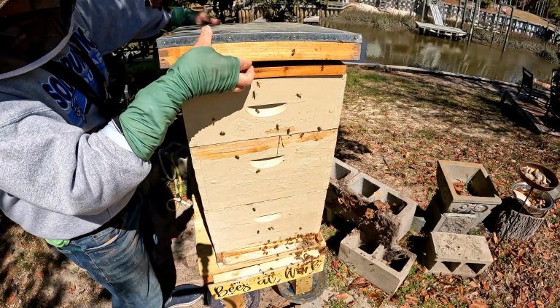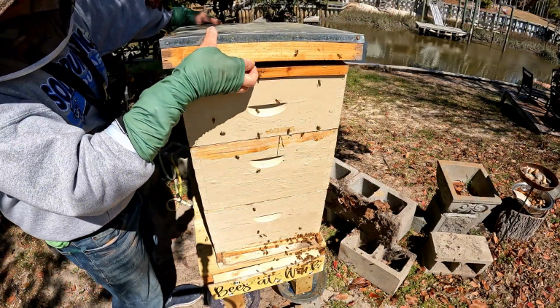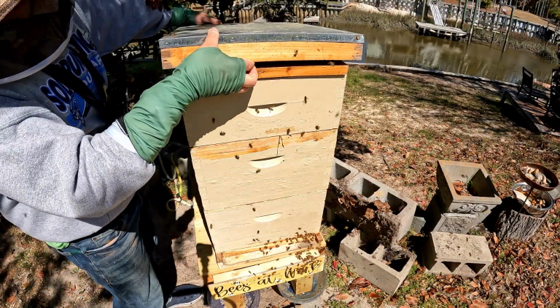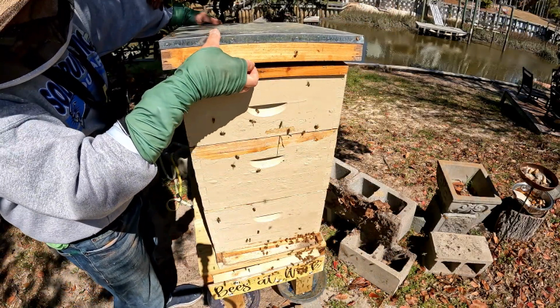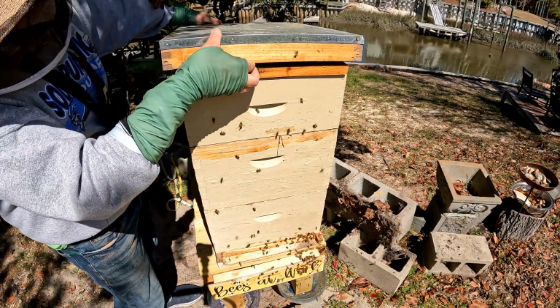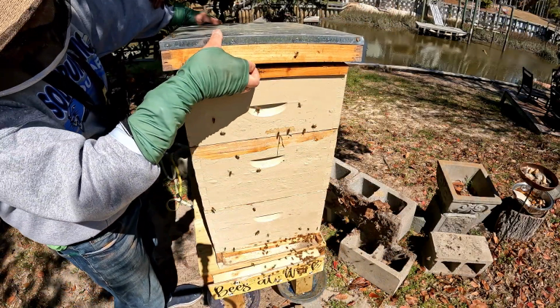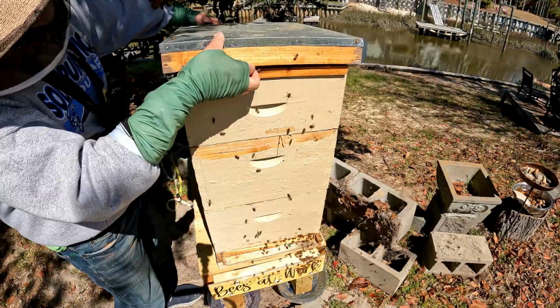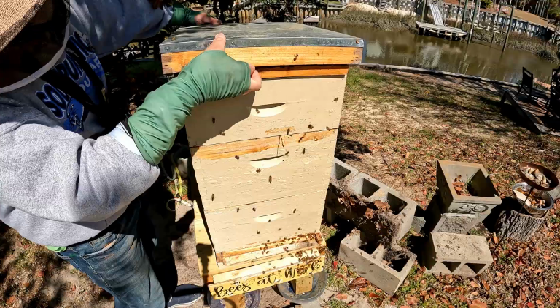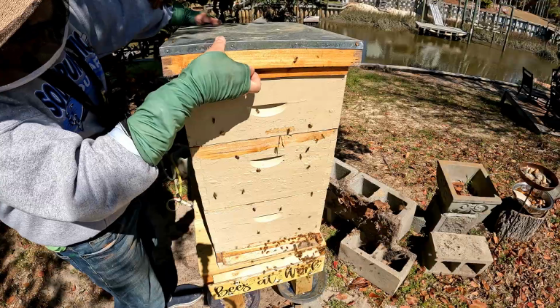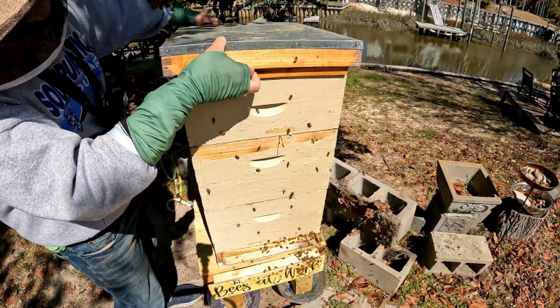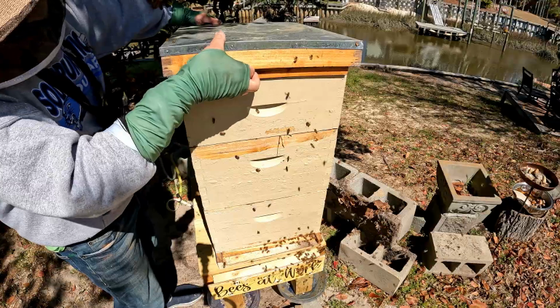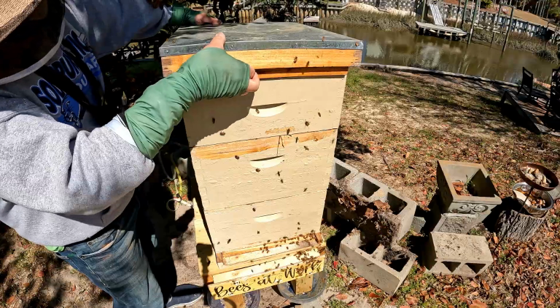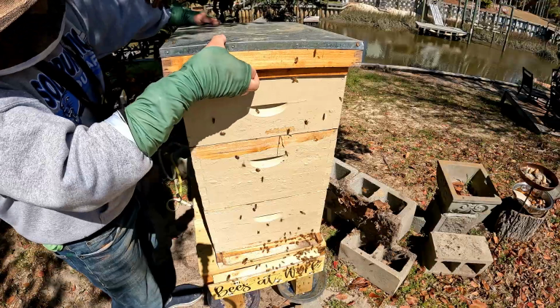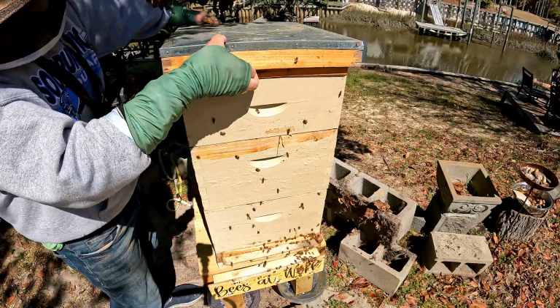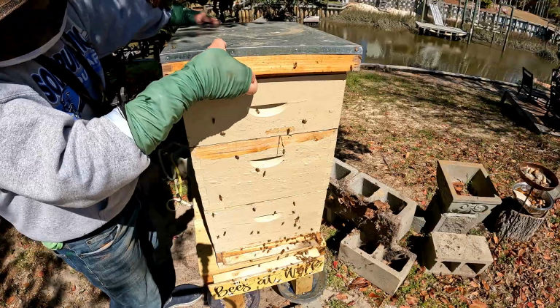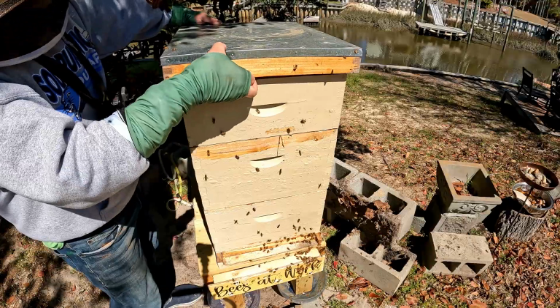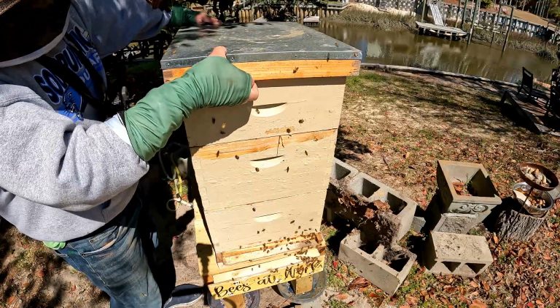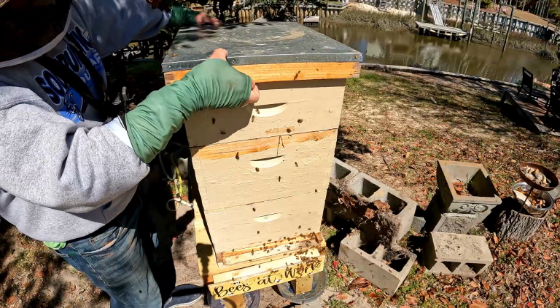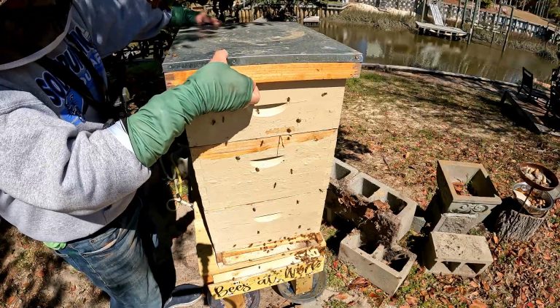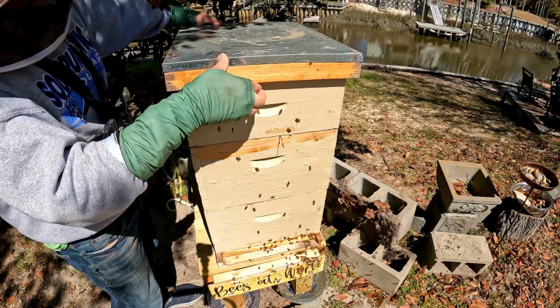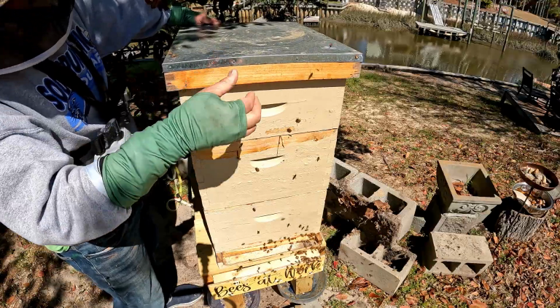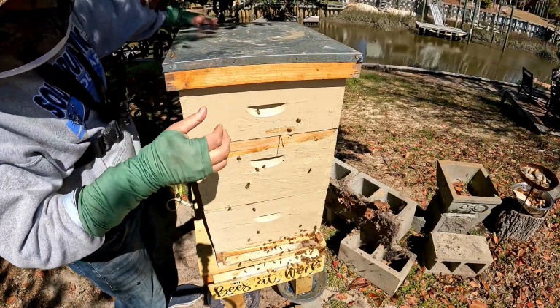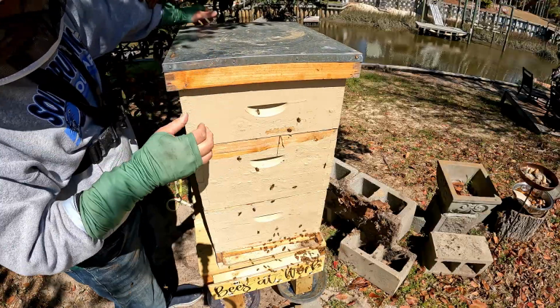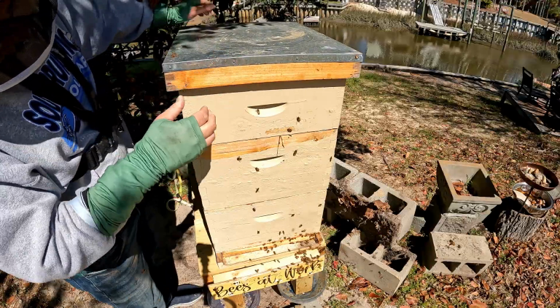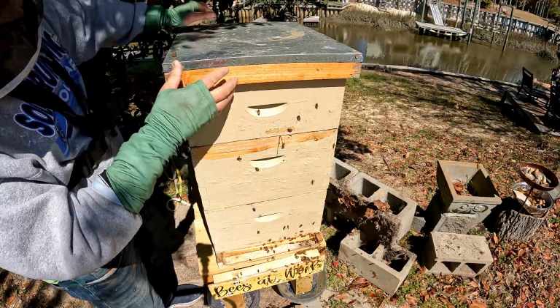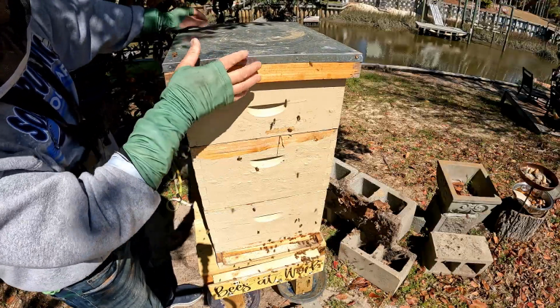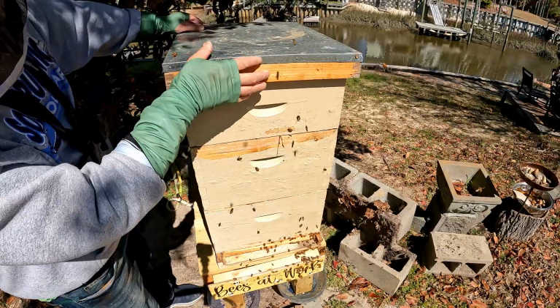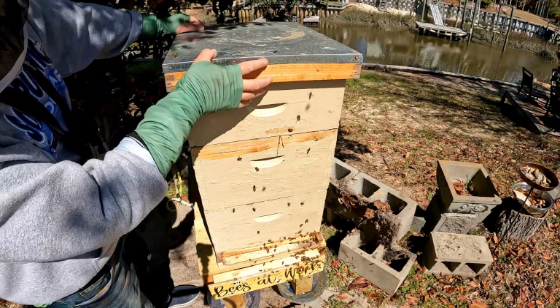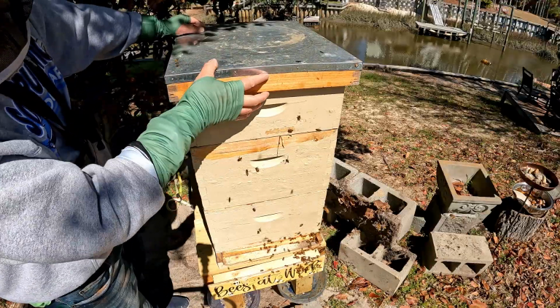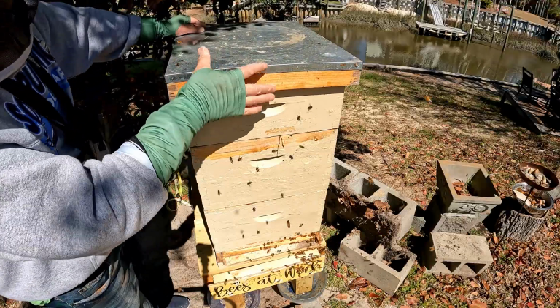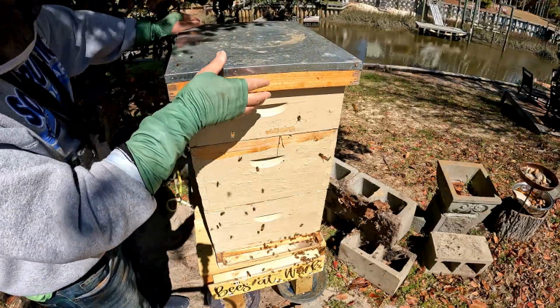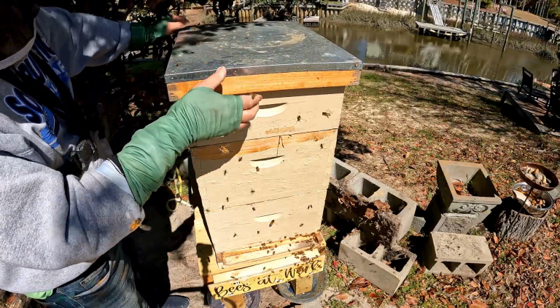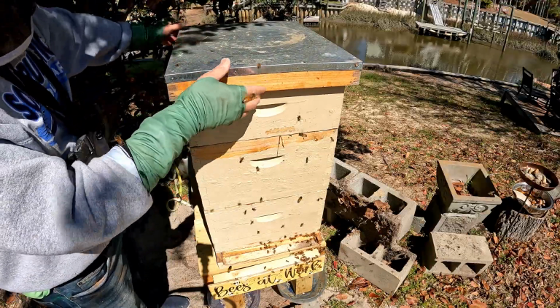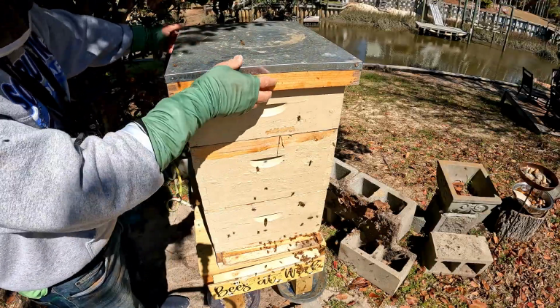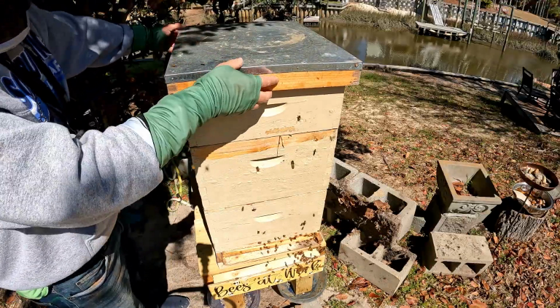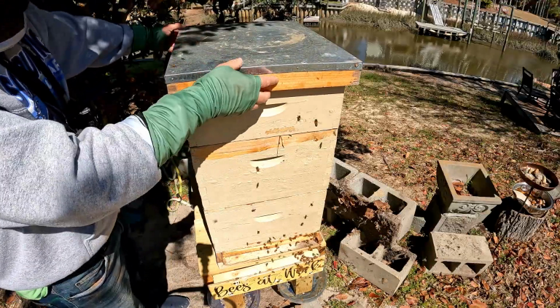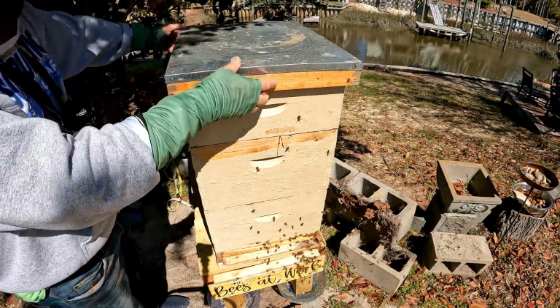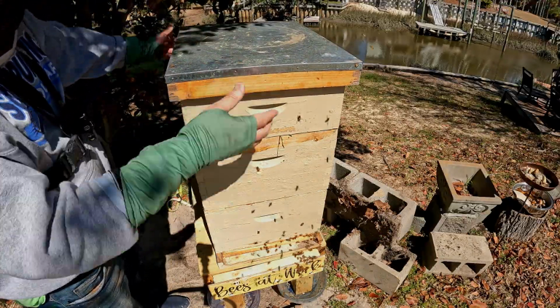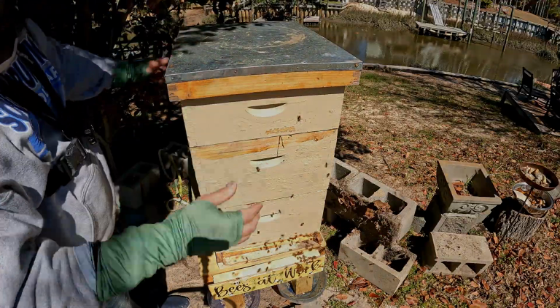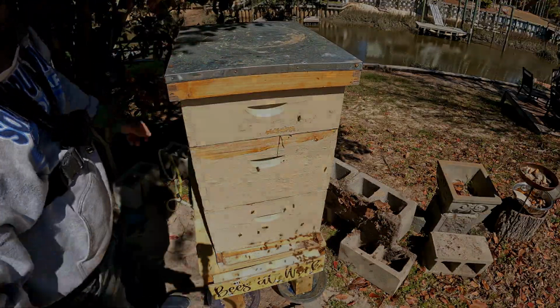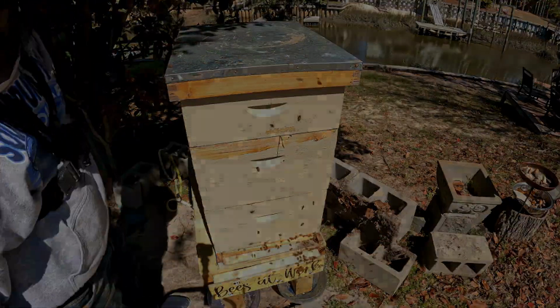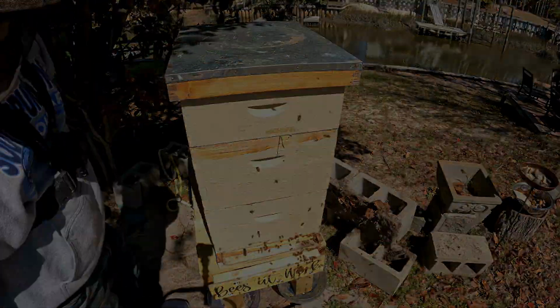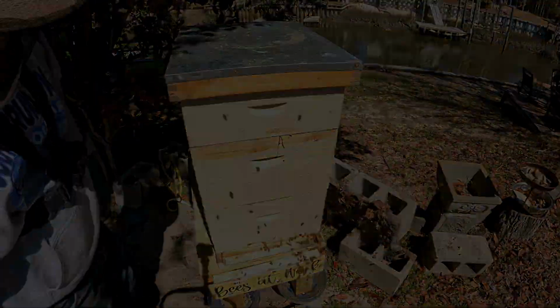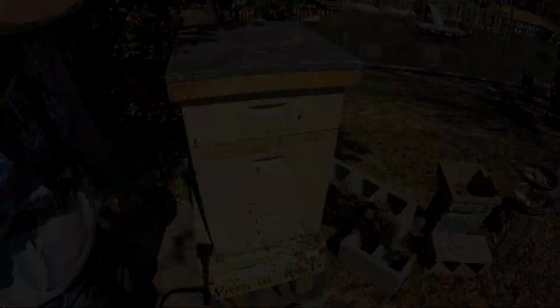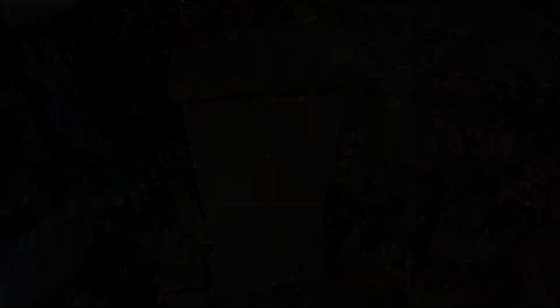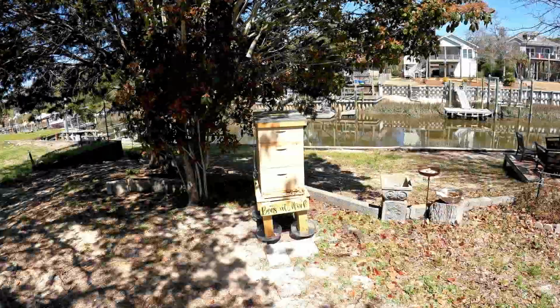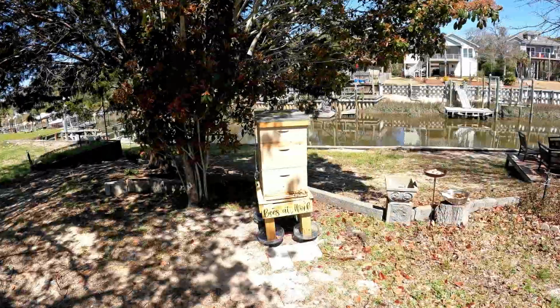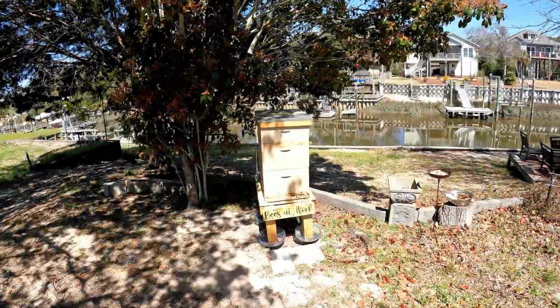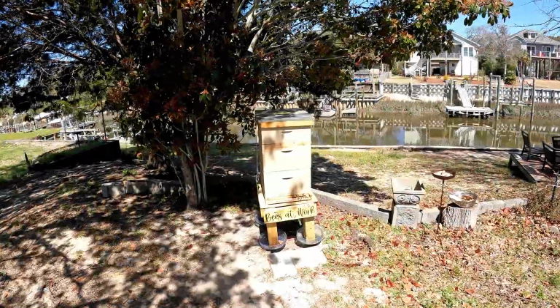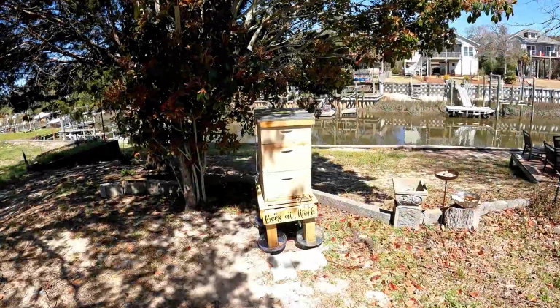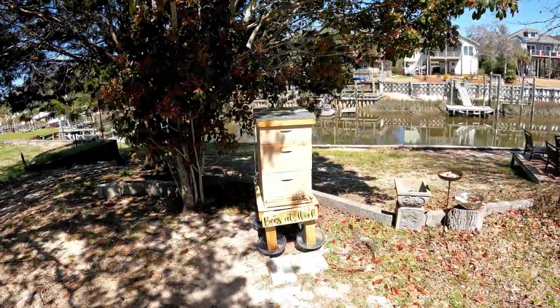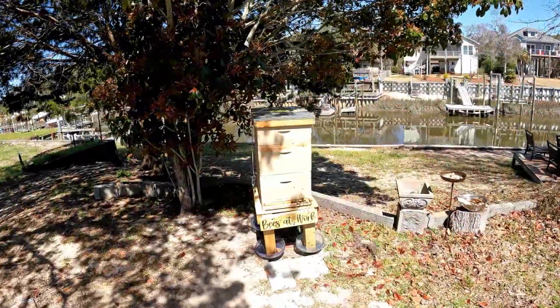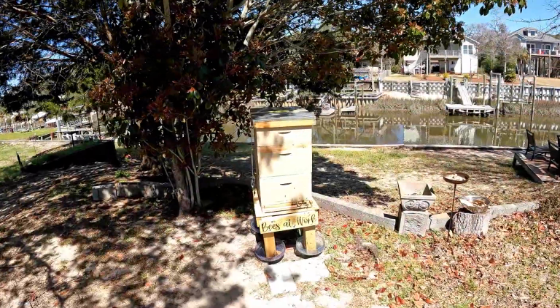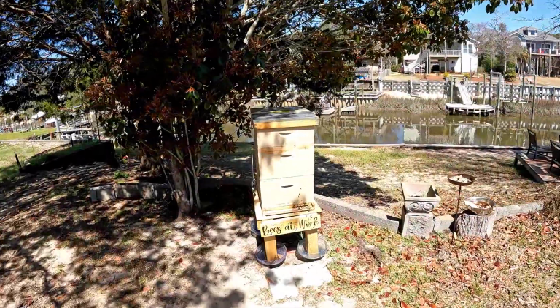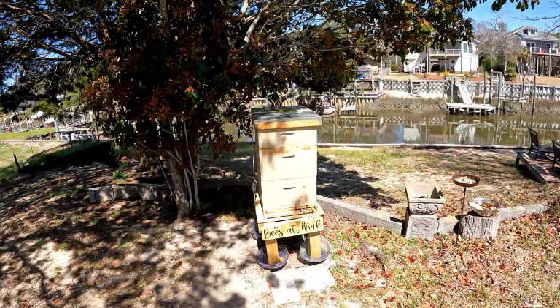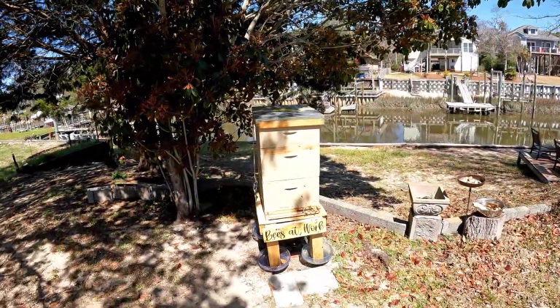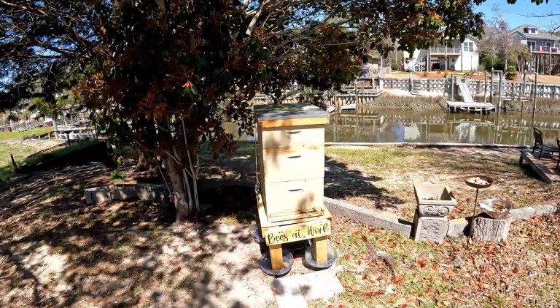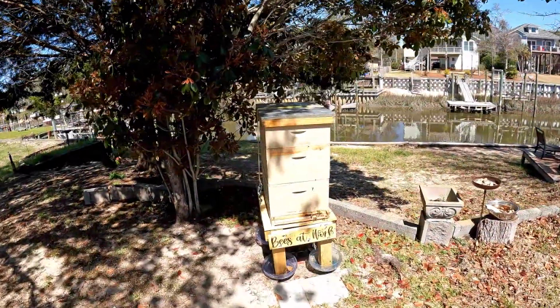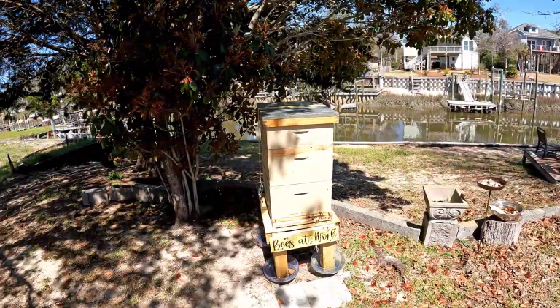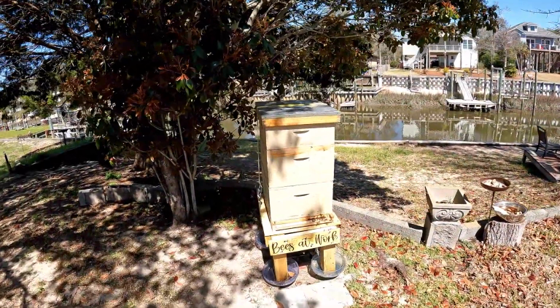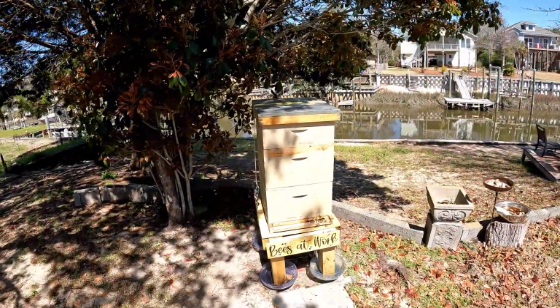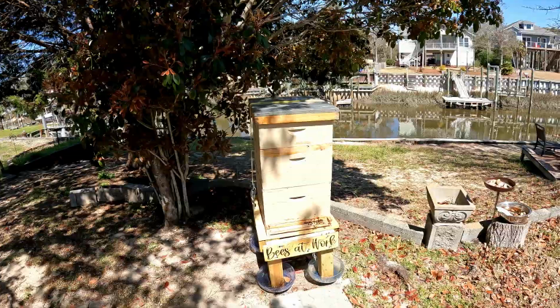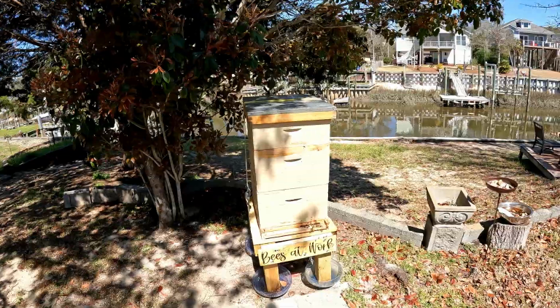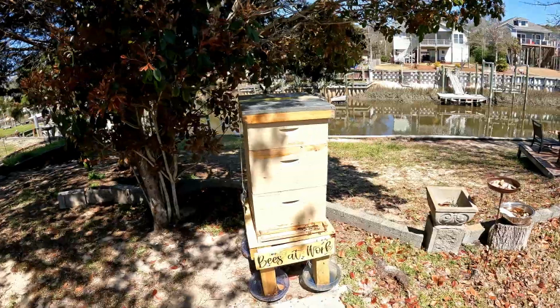And that is what's going on in the bee world for March. We're not even really in the spring of it yet — on the homestead.